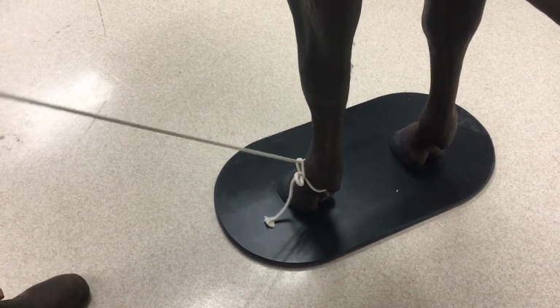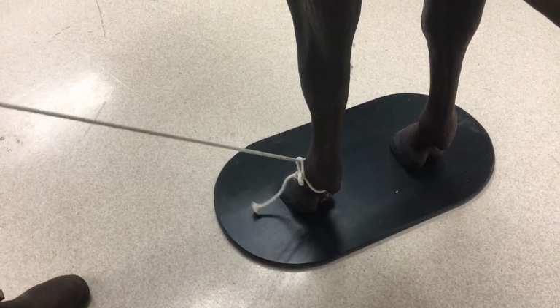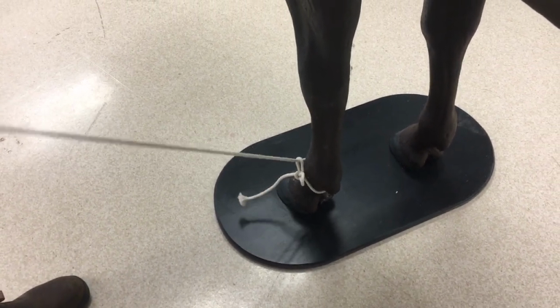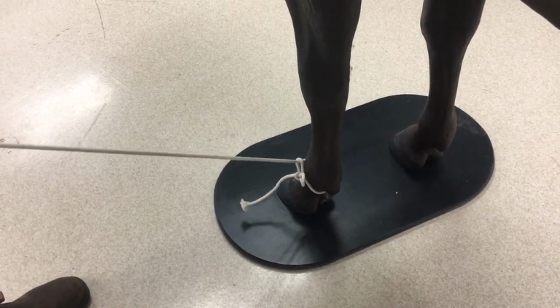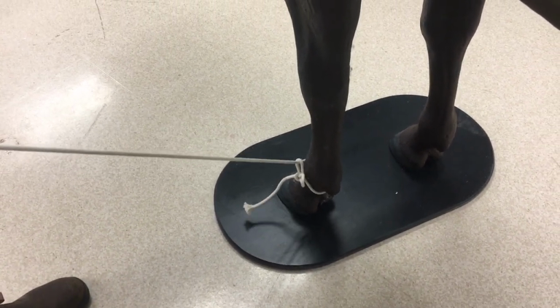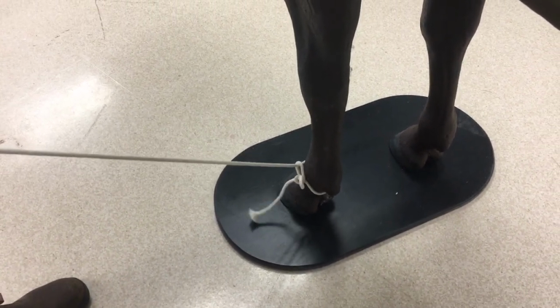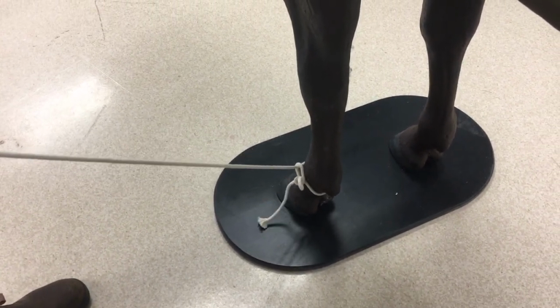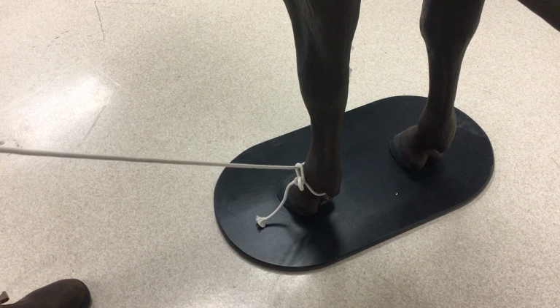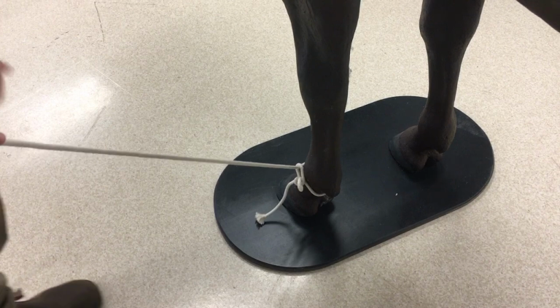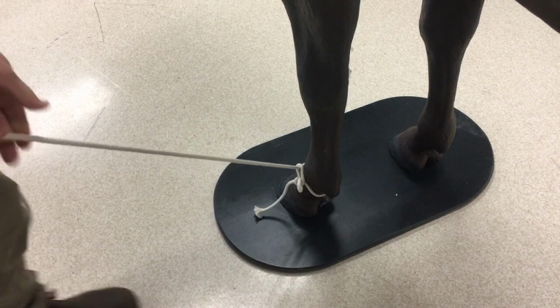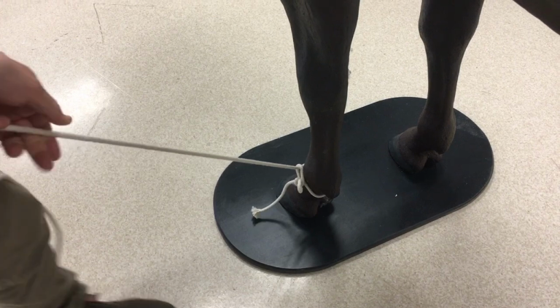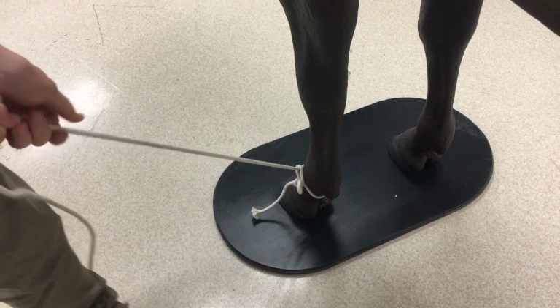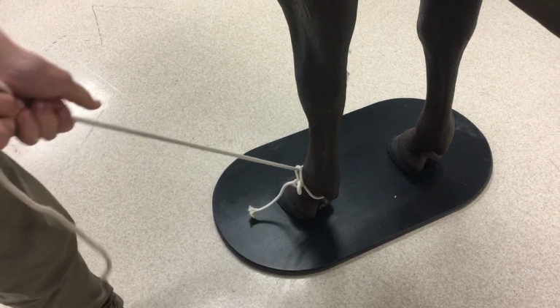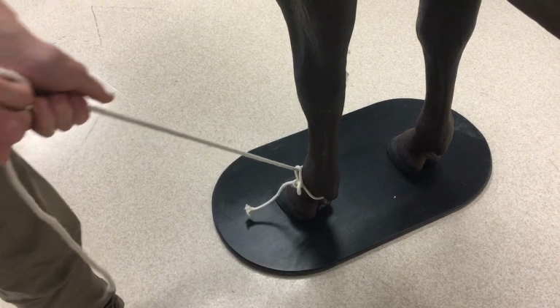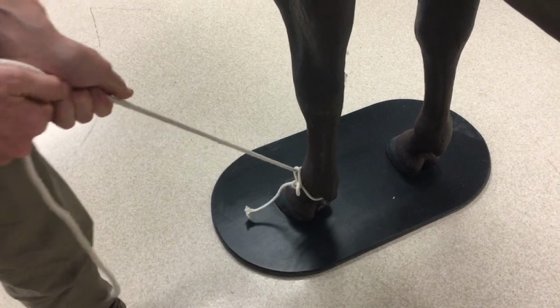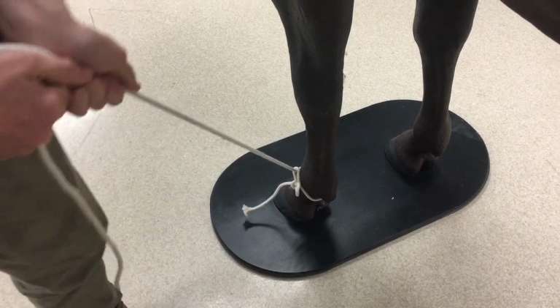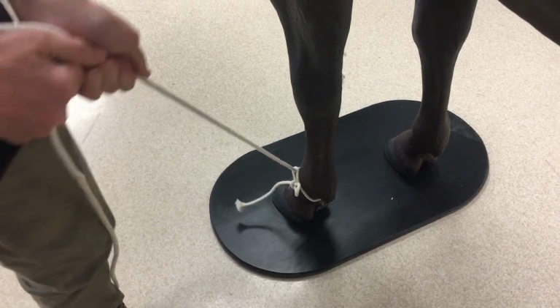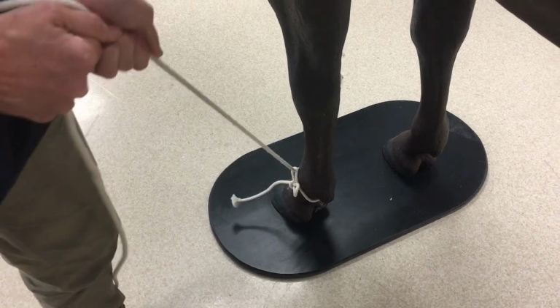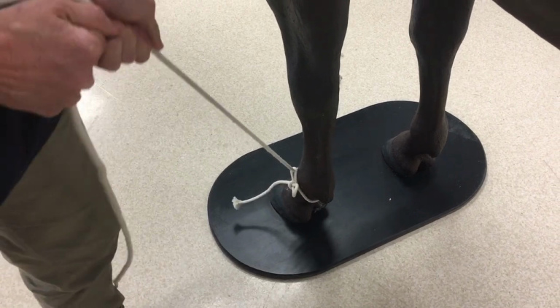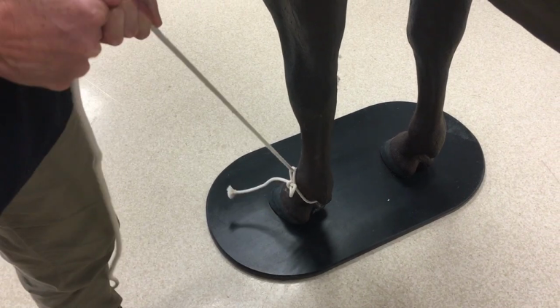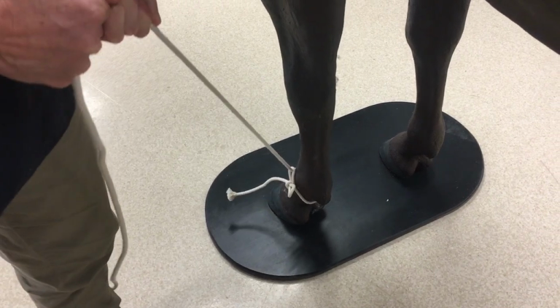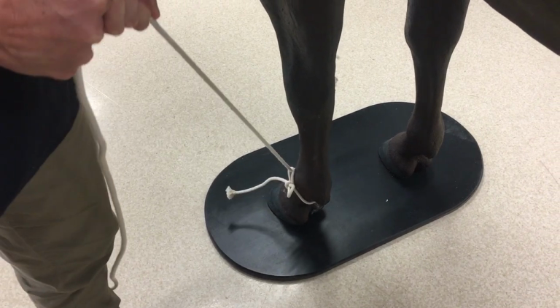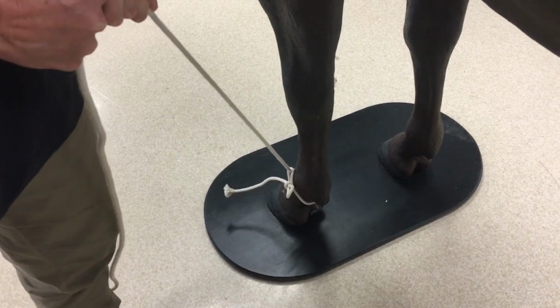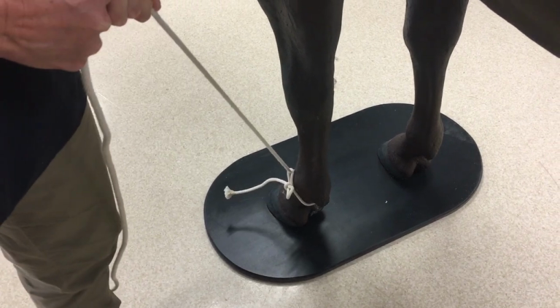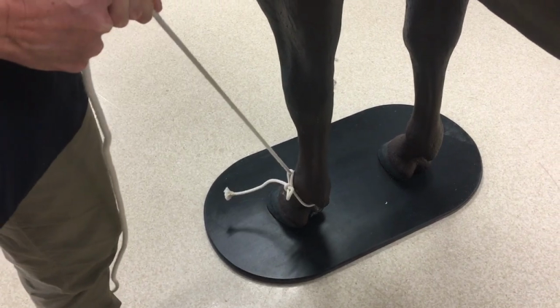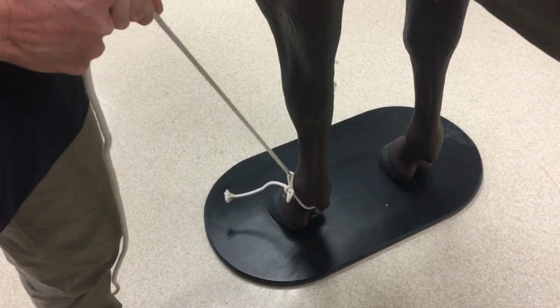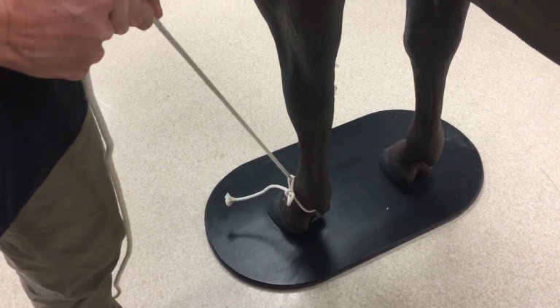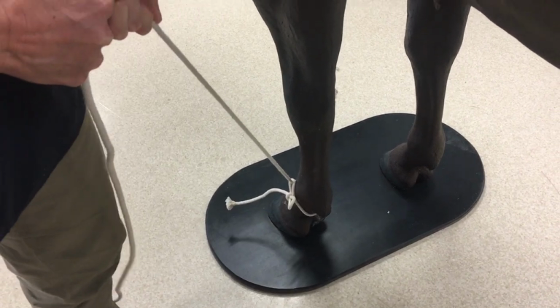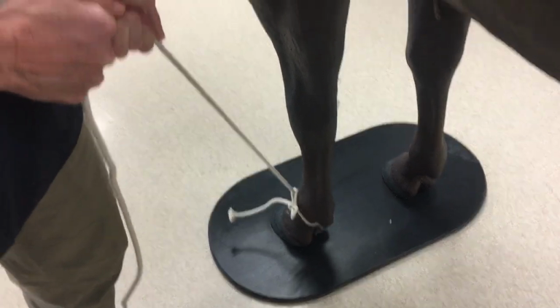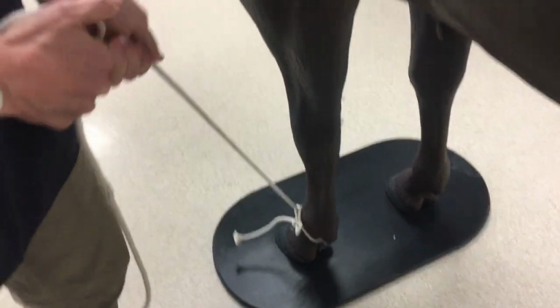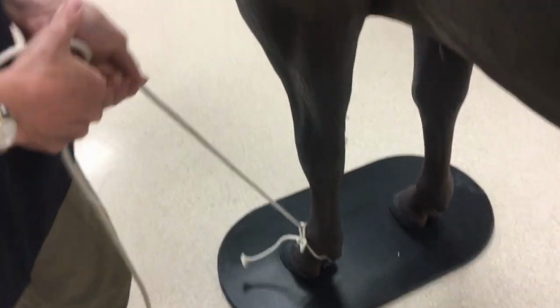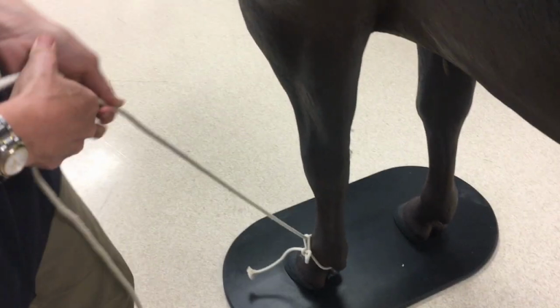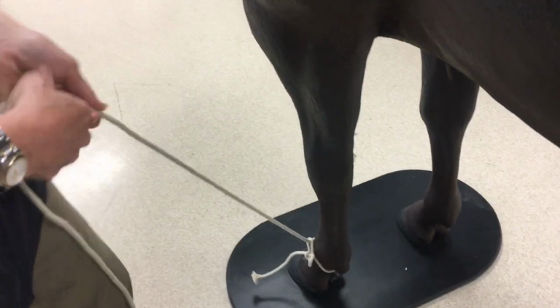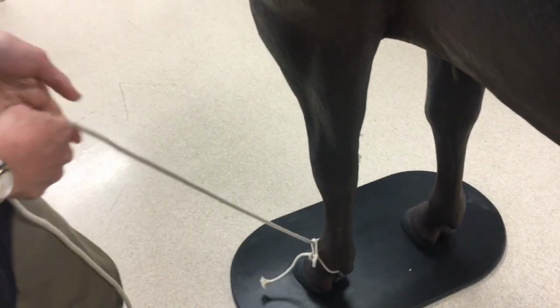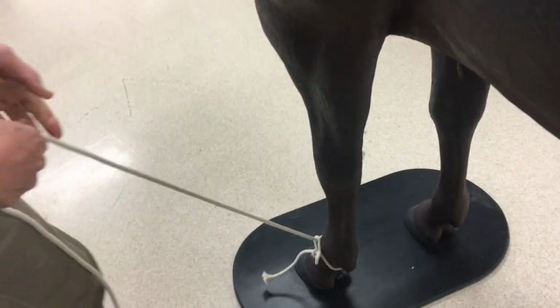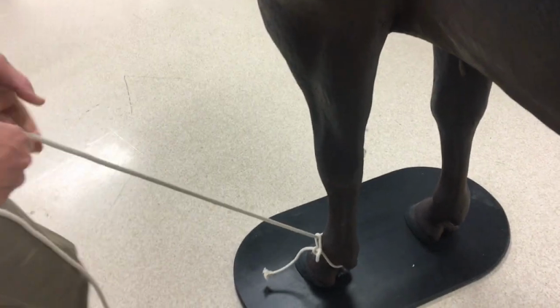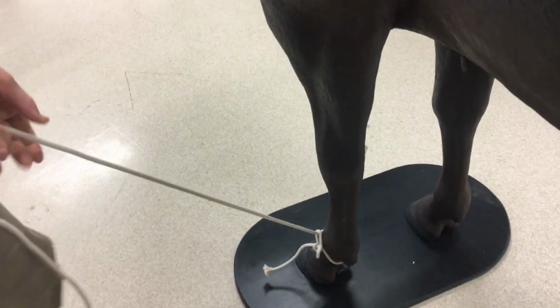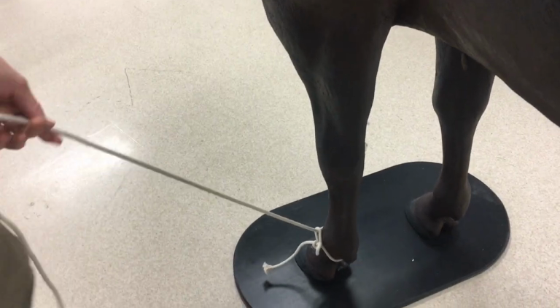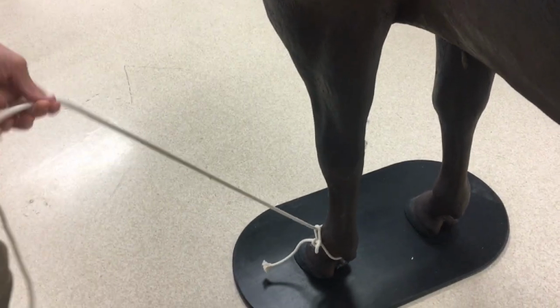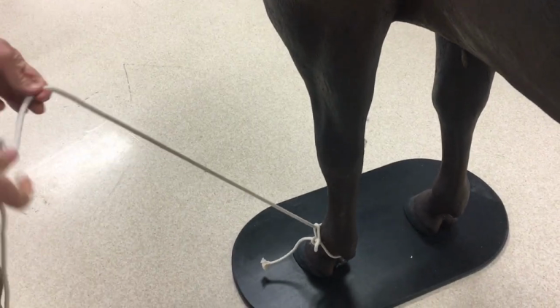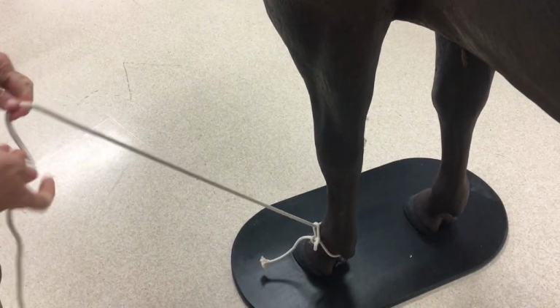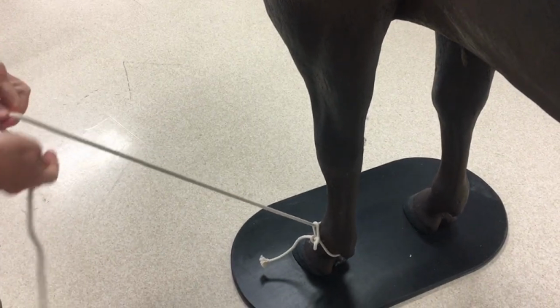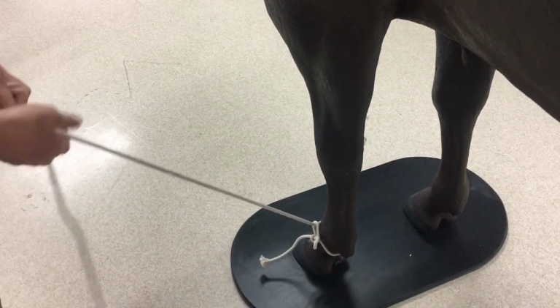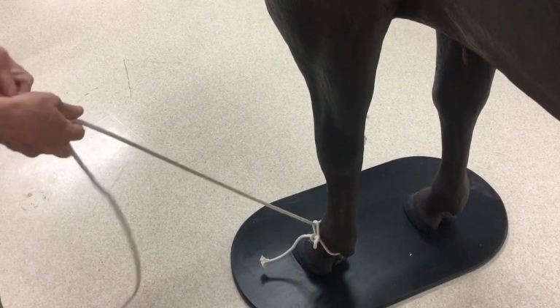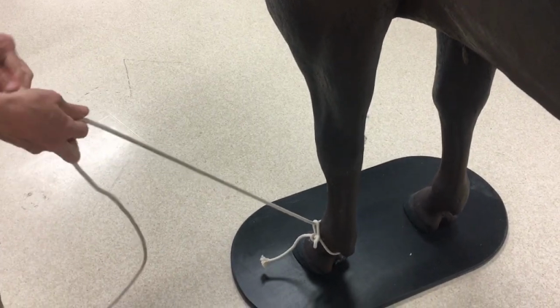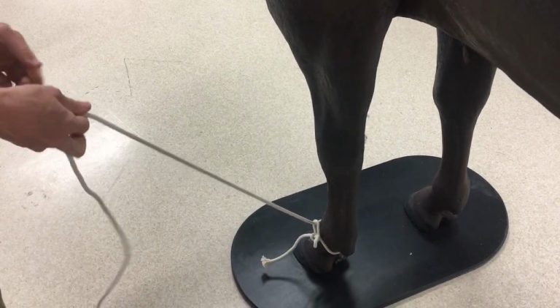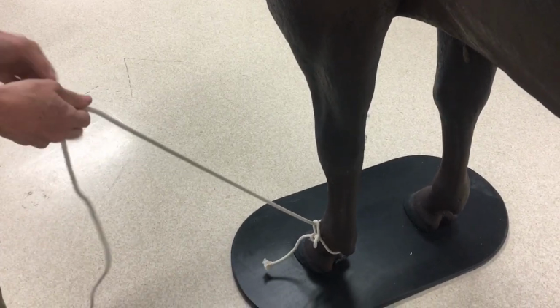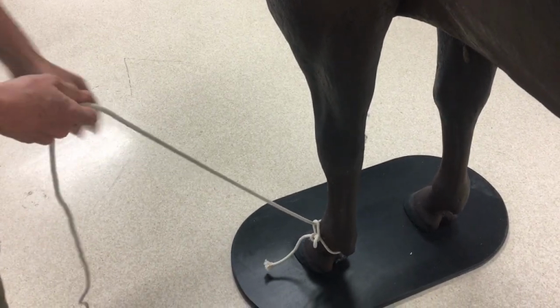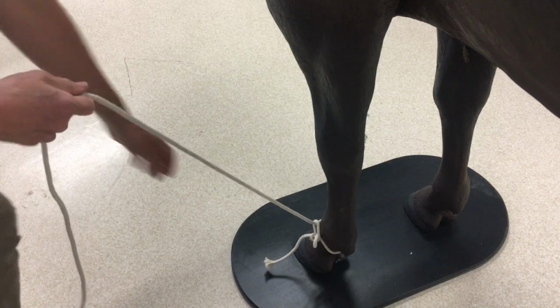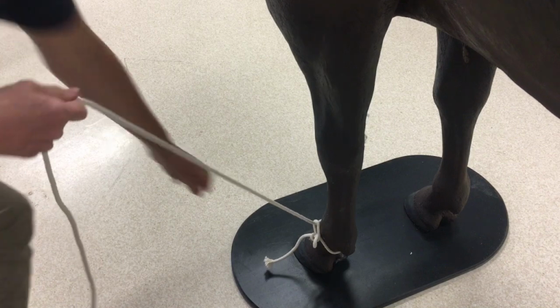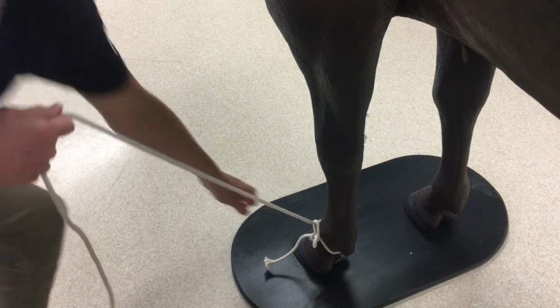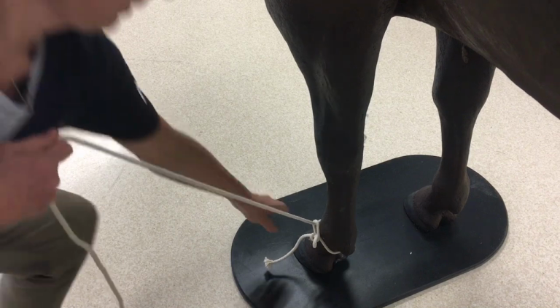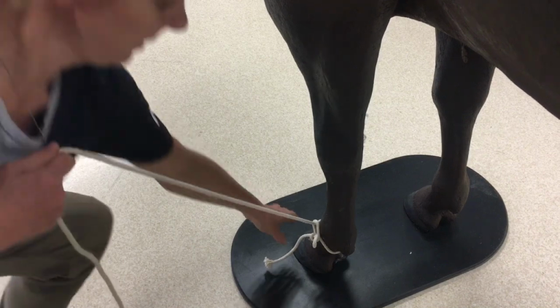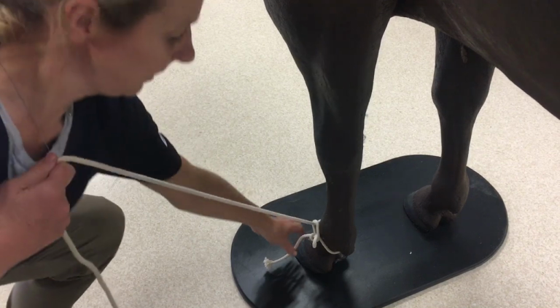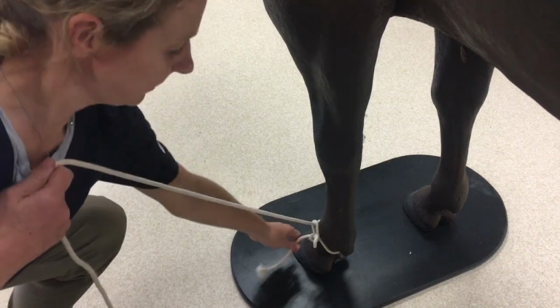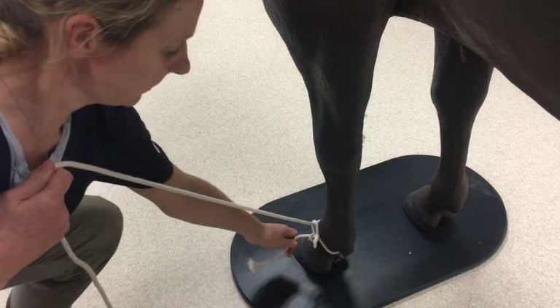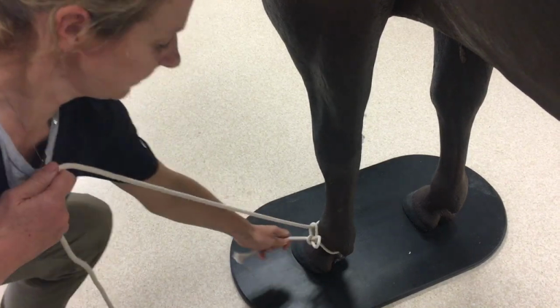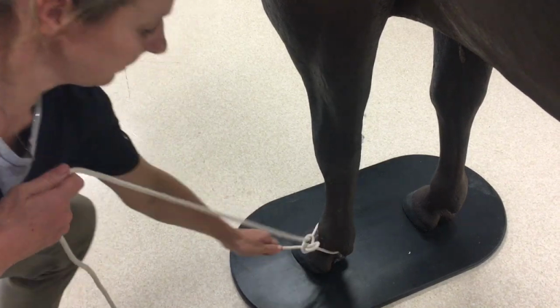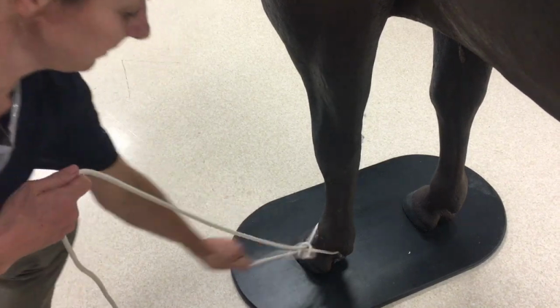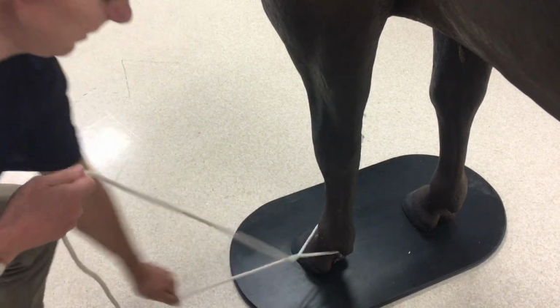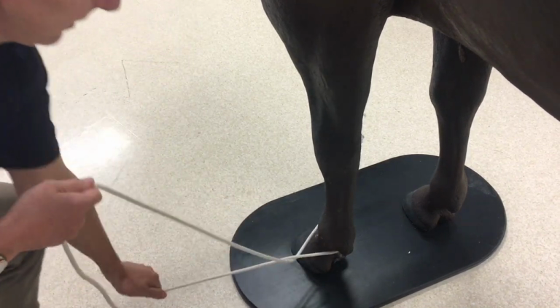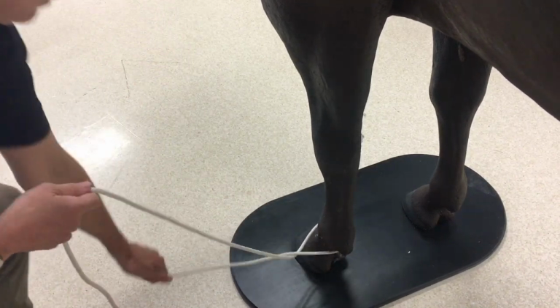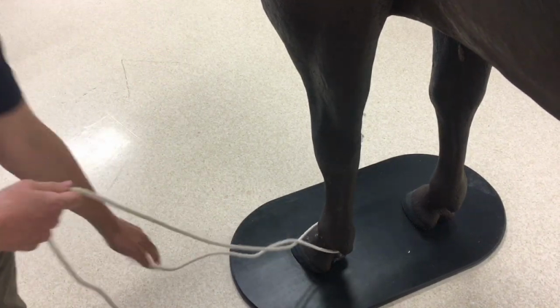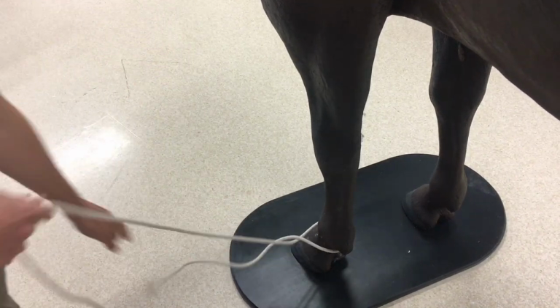The nice thing about this loop is that the free end is always on the lateral aspect of the animal, so that you can safely loosen the knot.